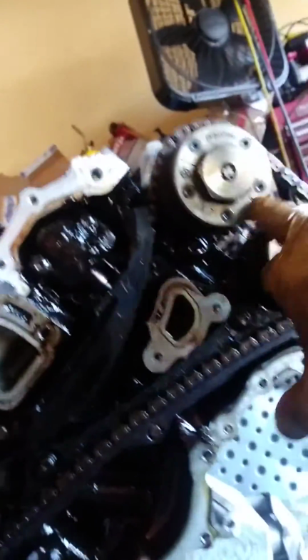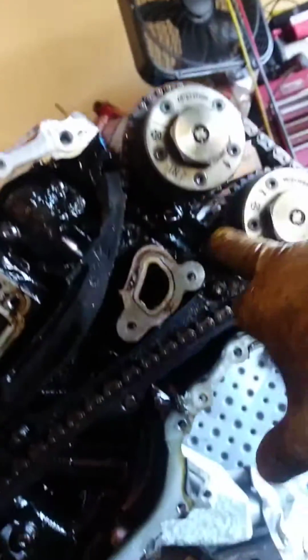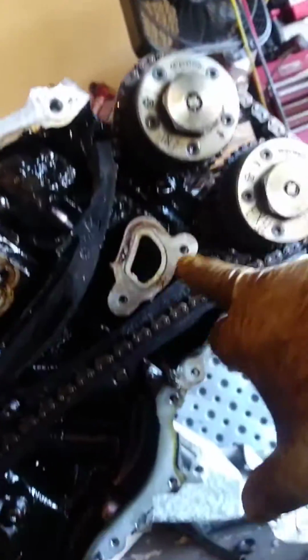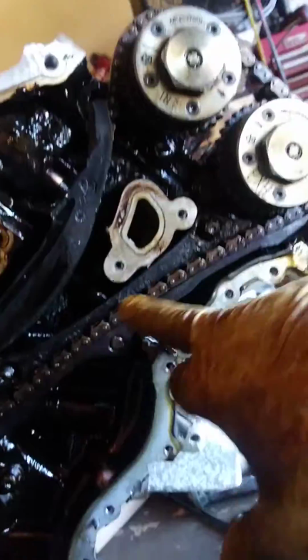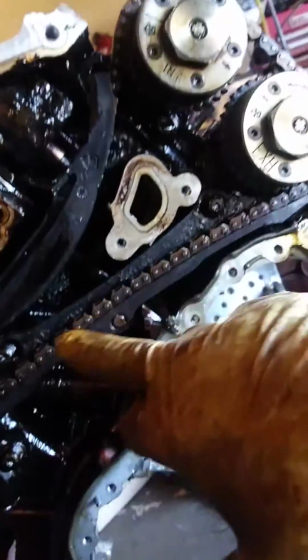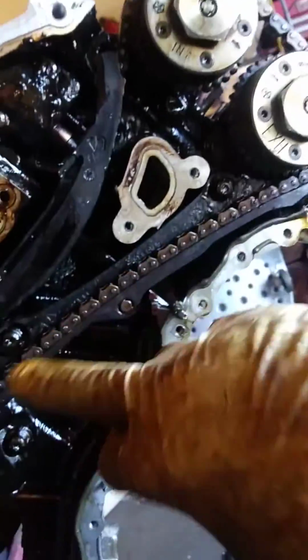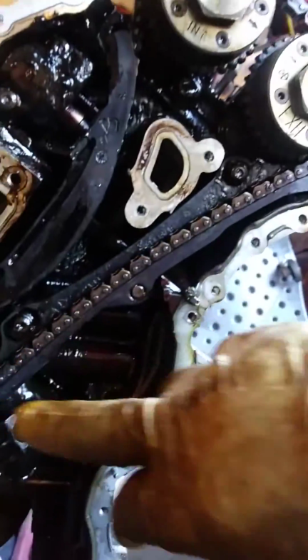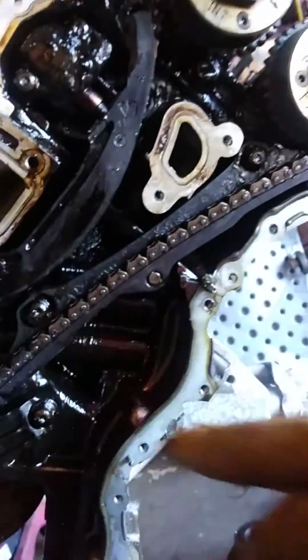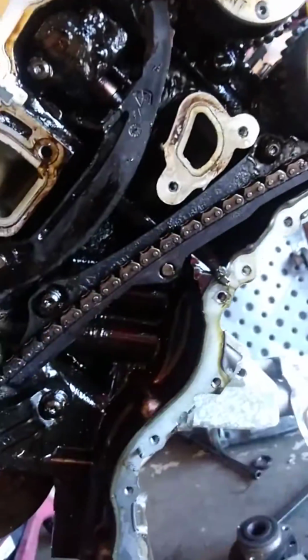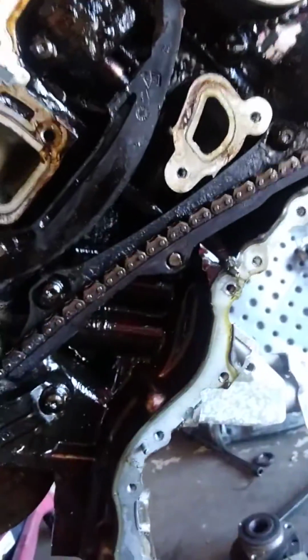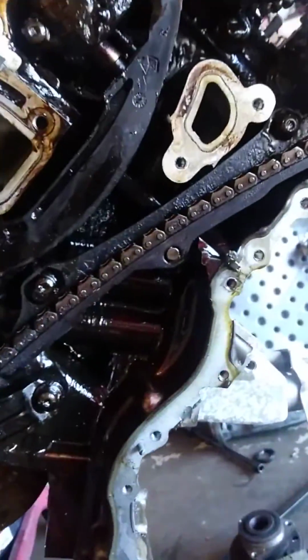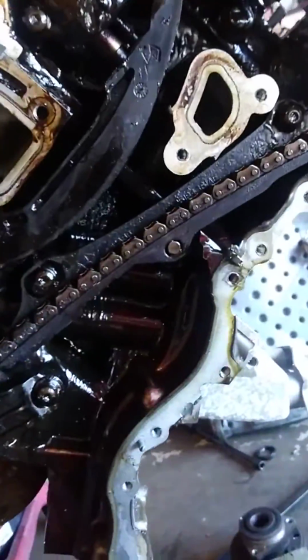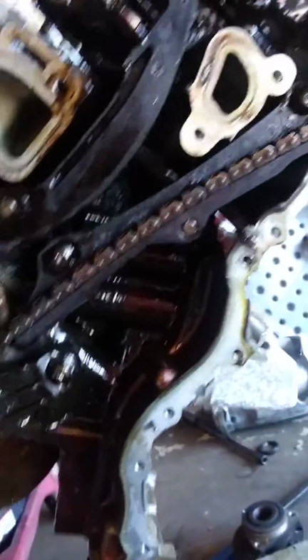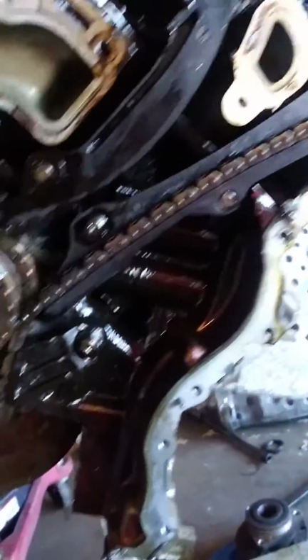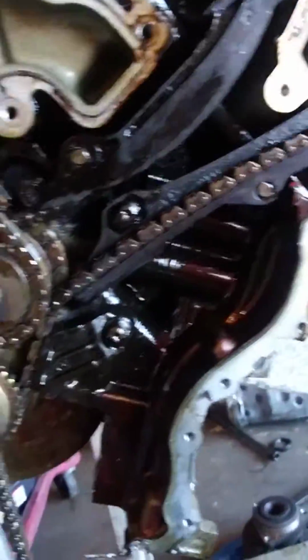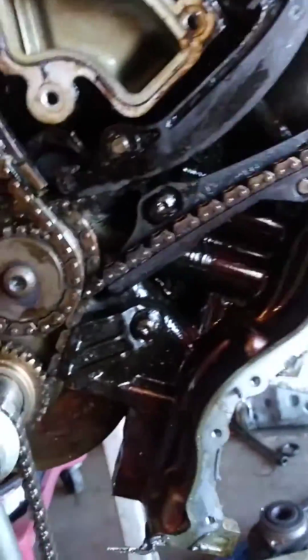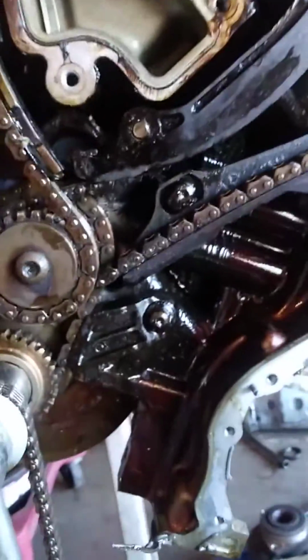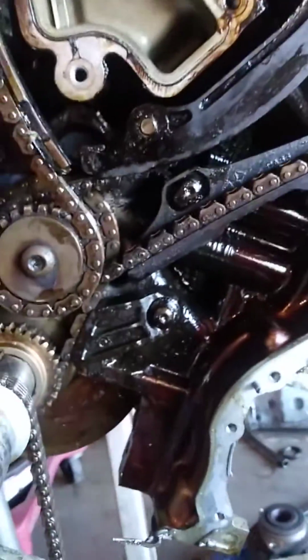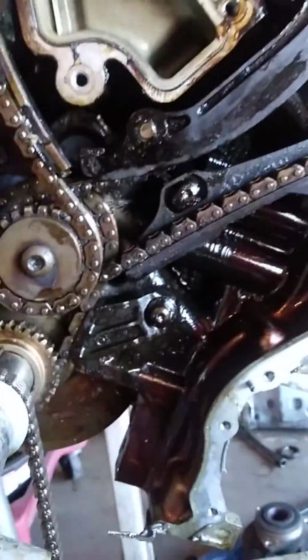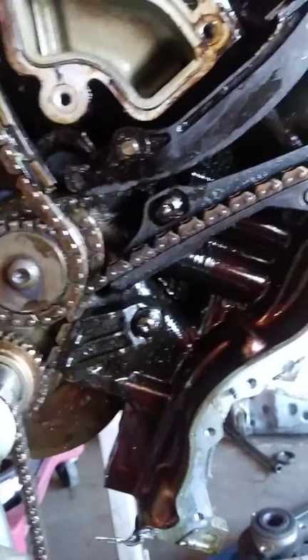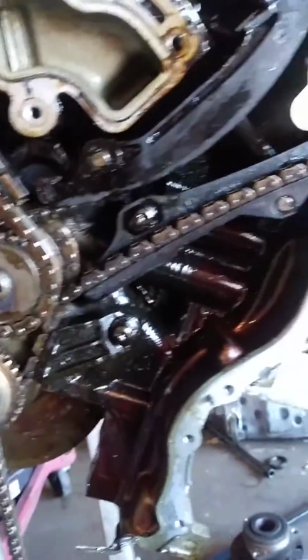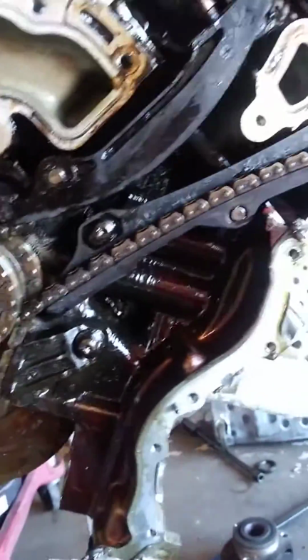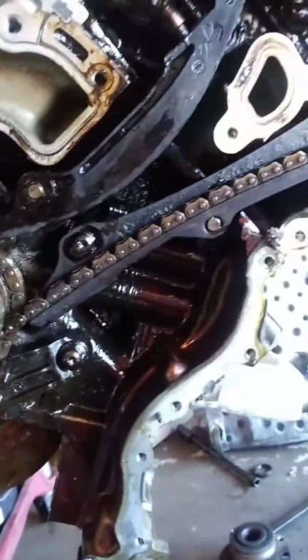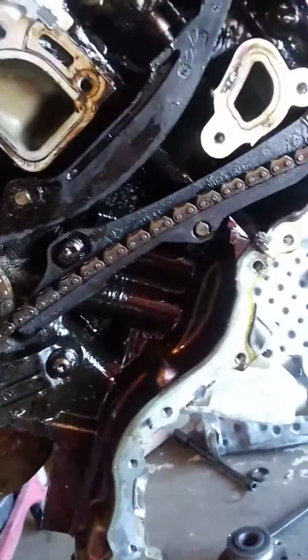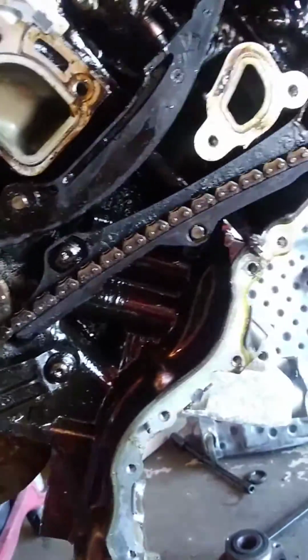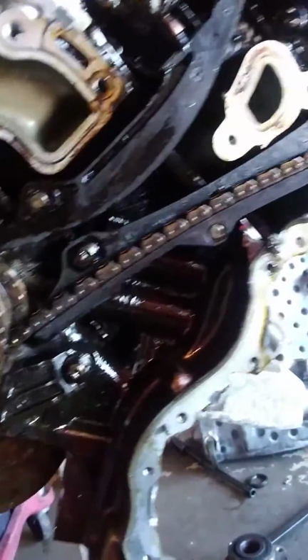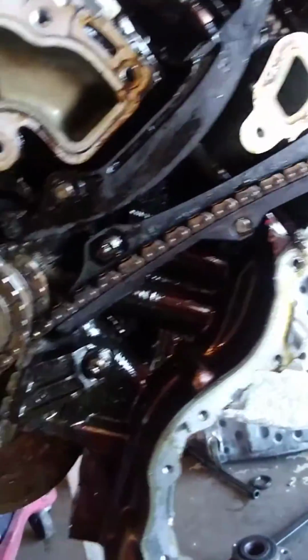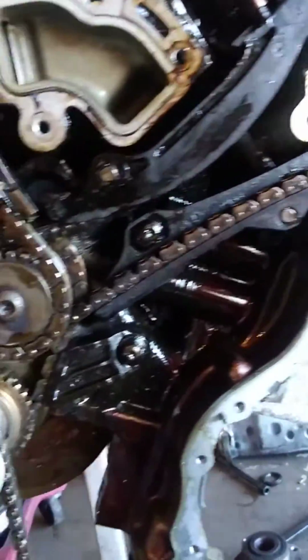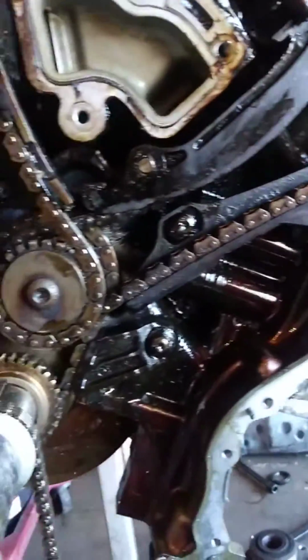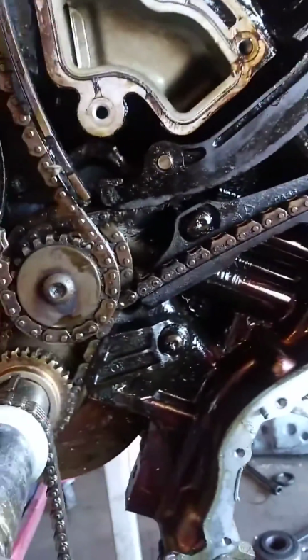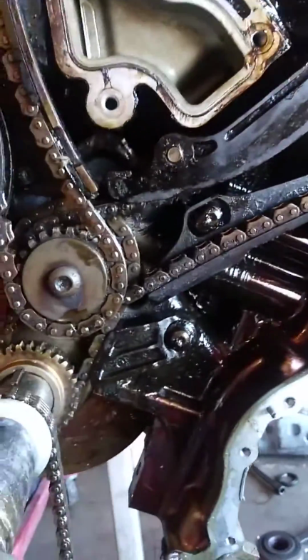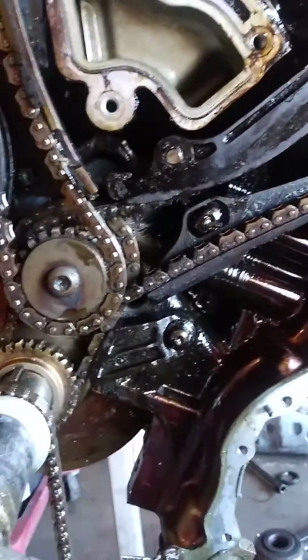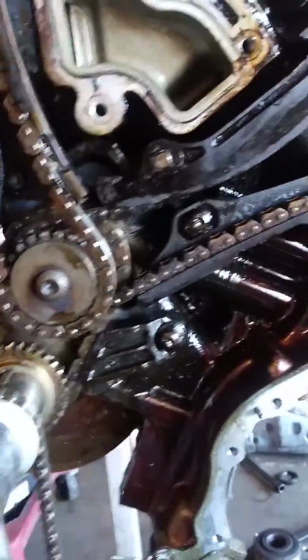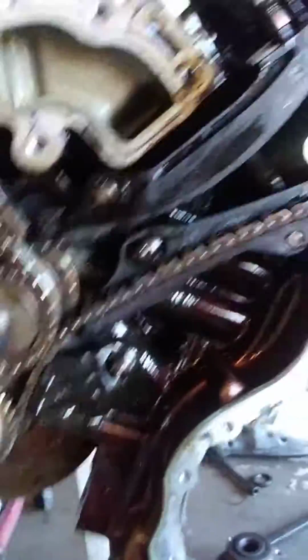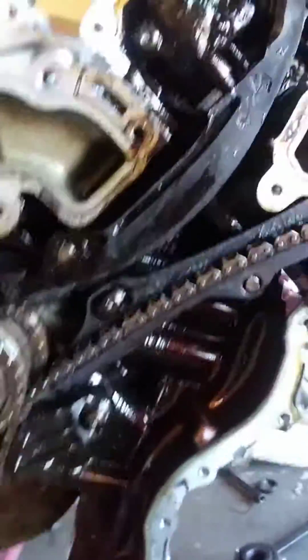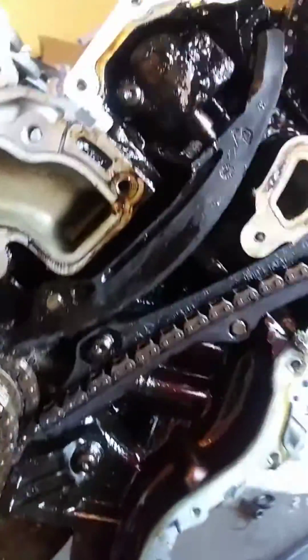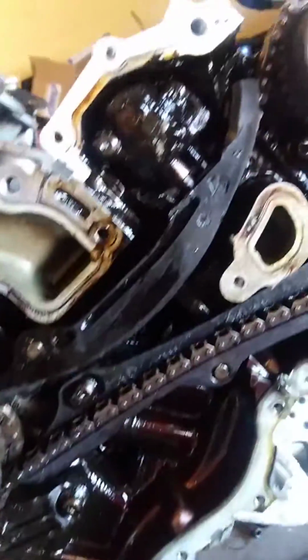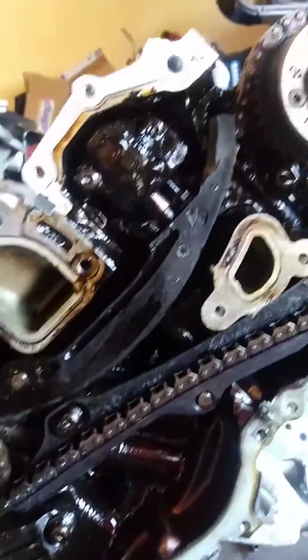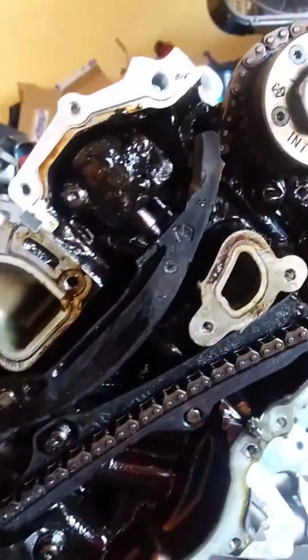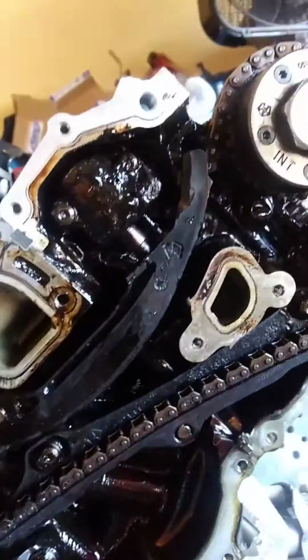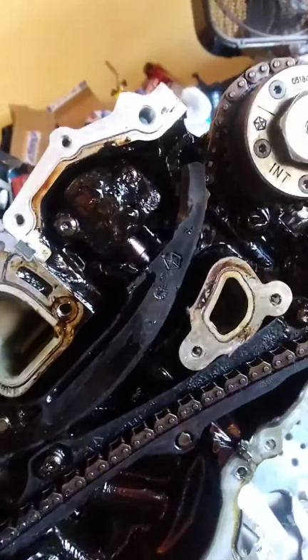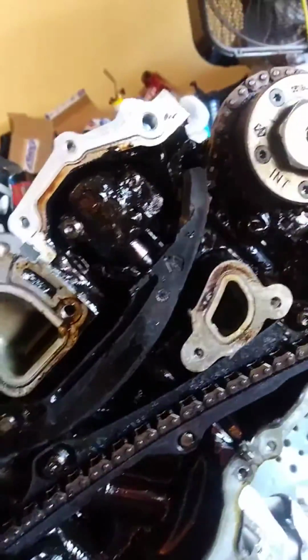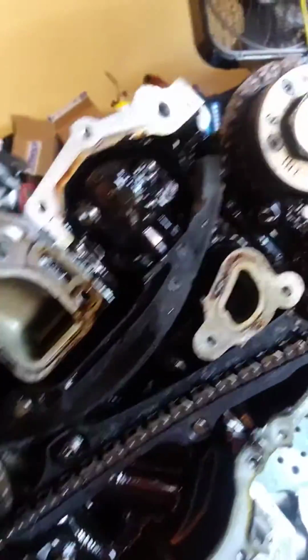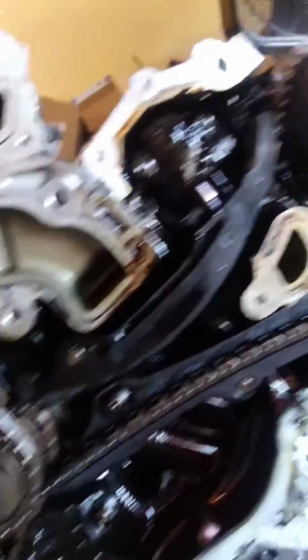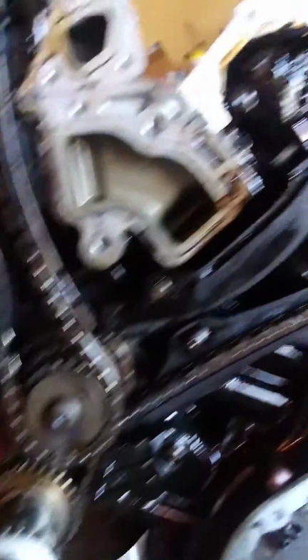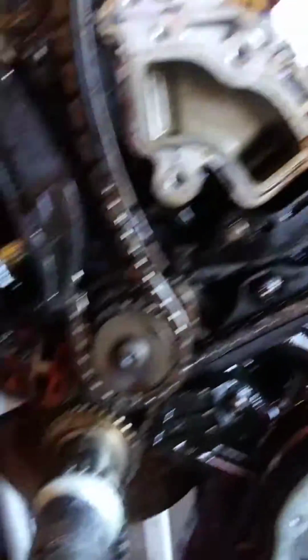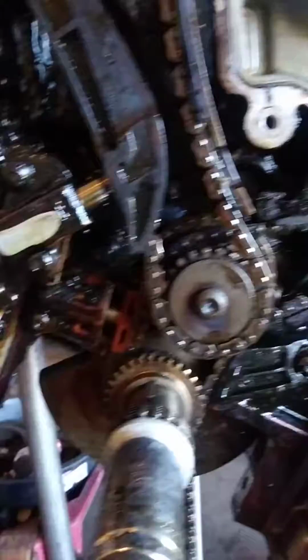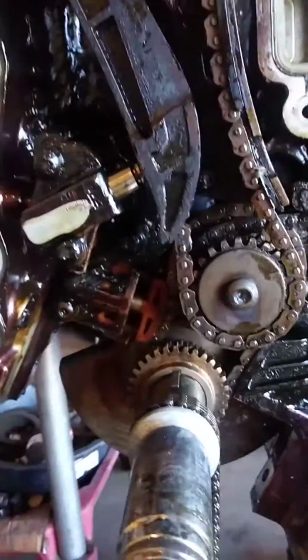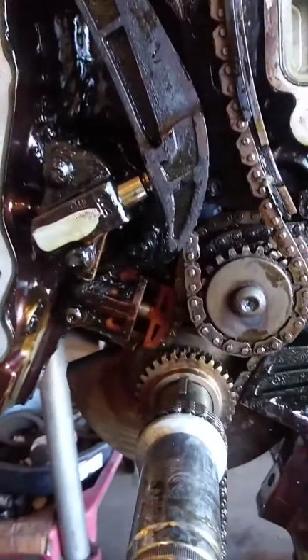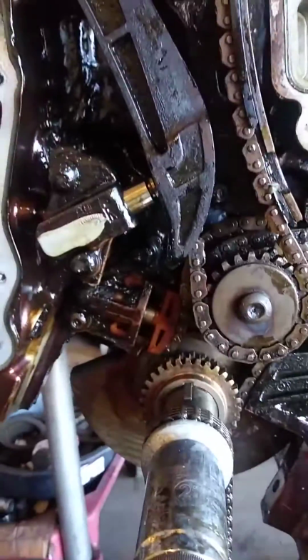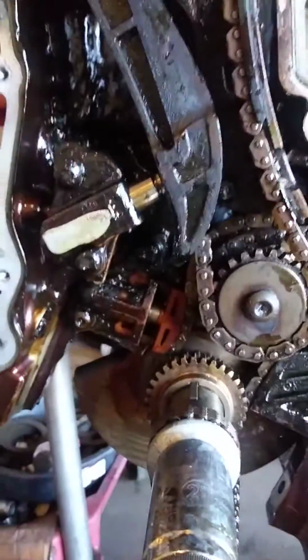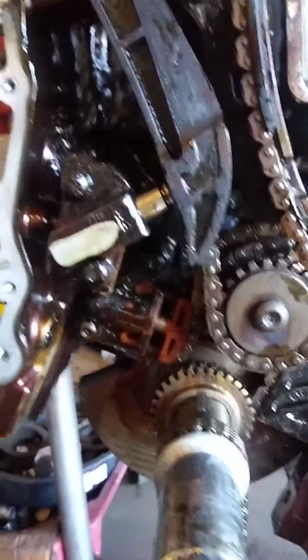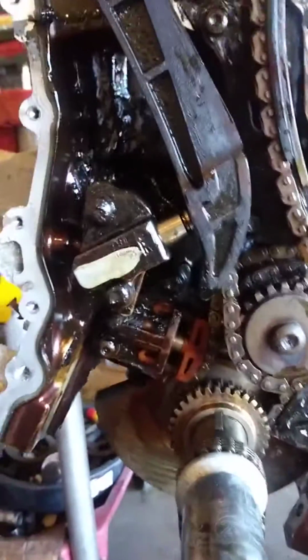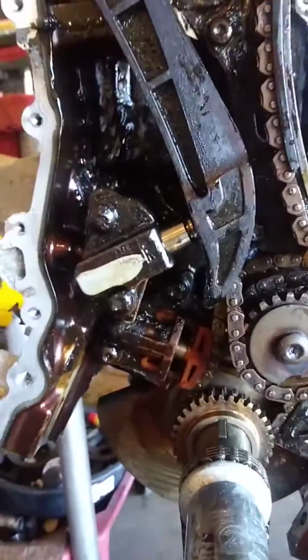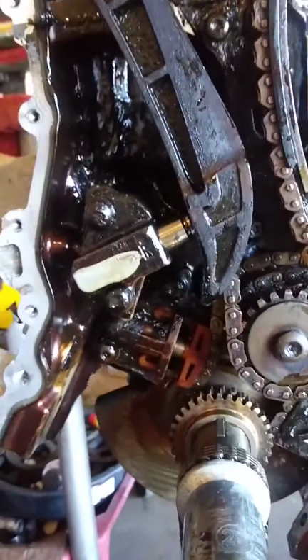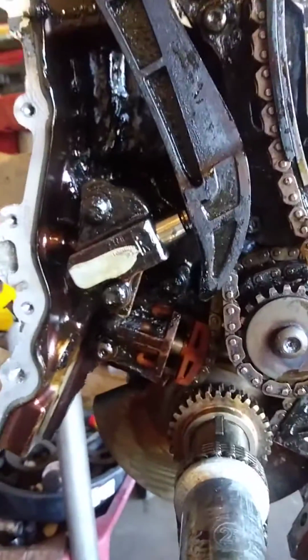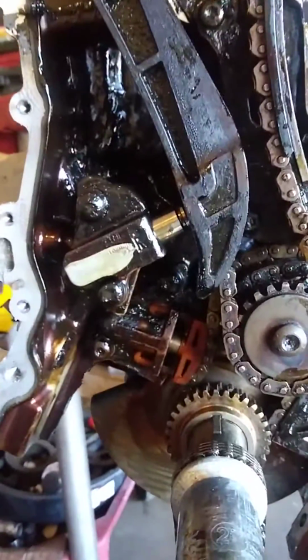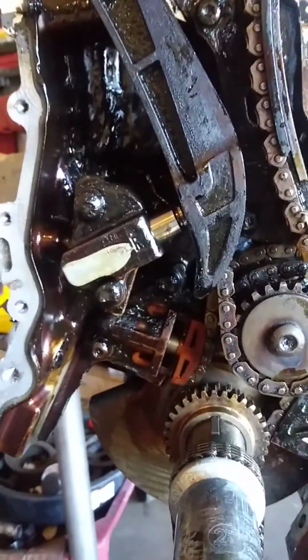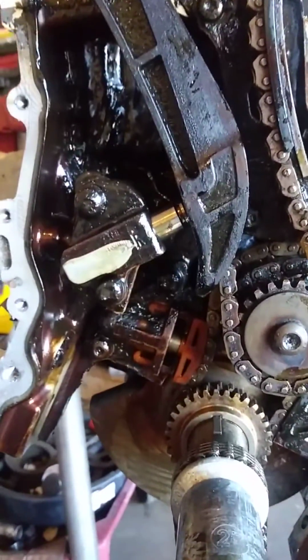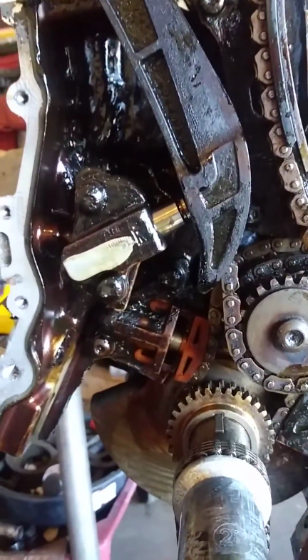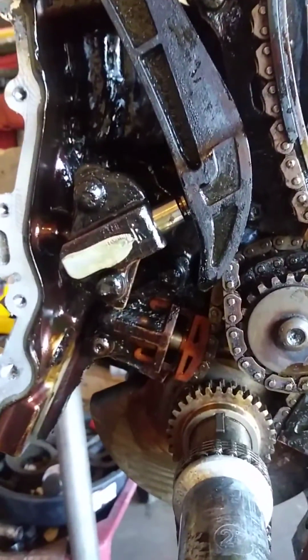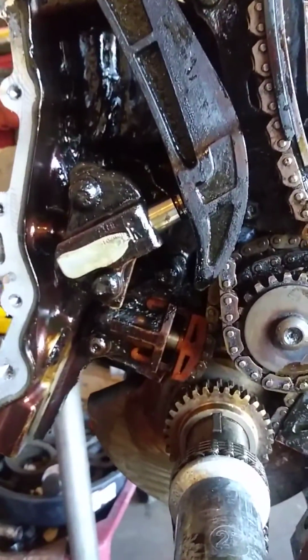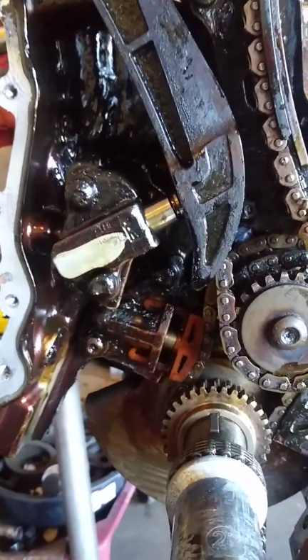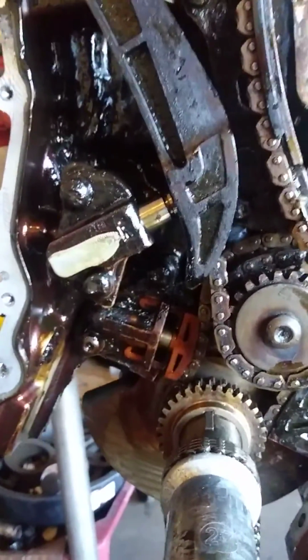Both chains. You see tension in here, tension in there.